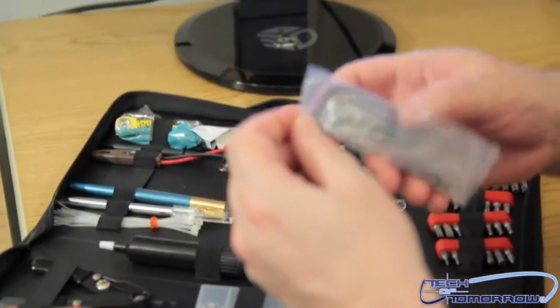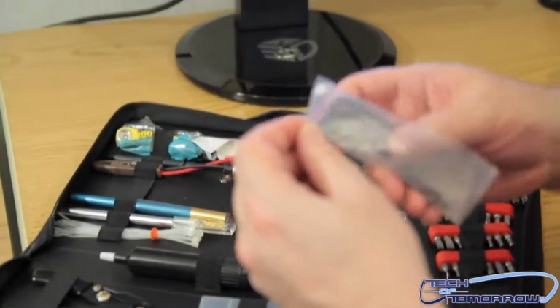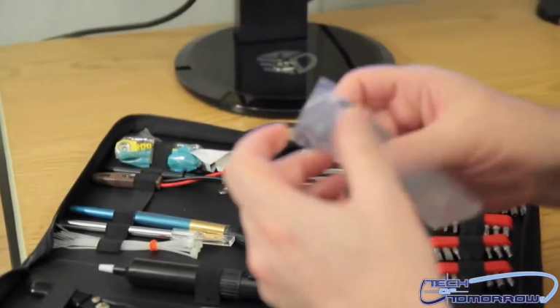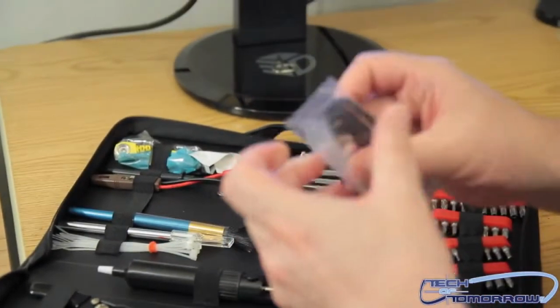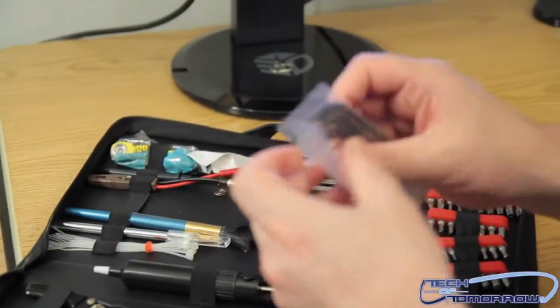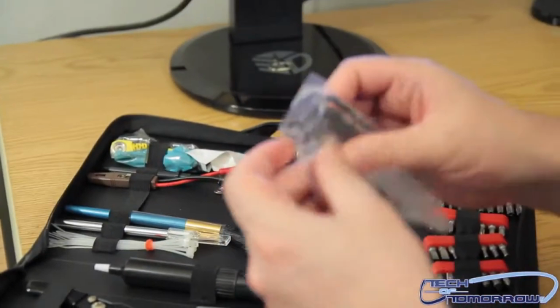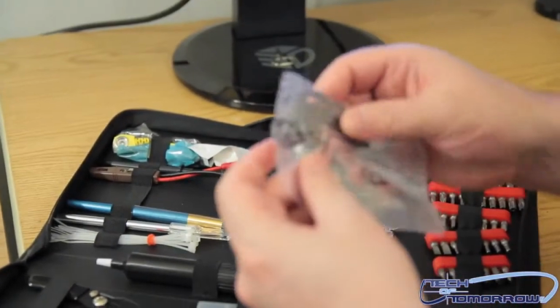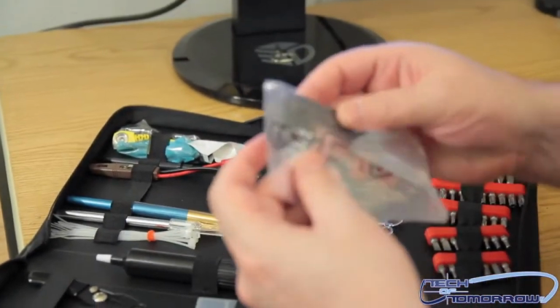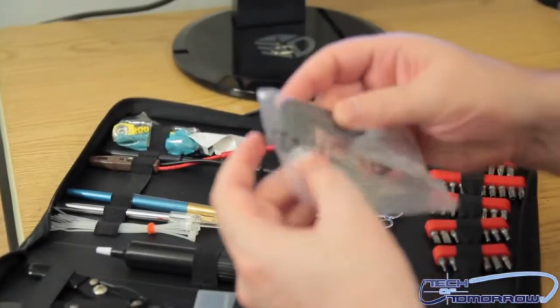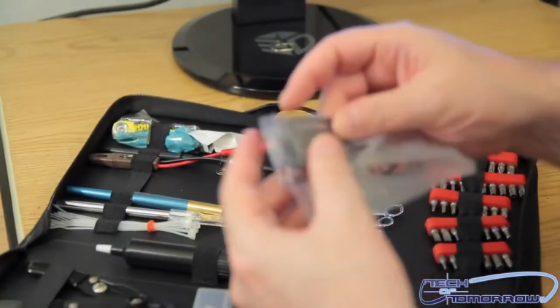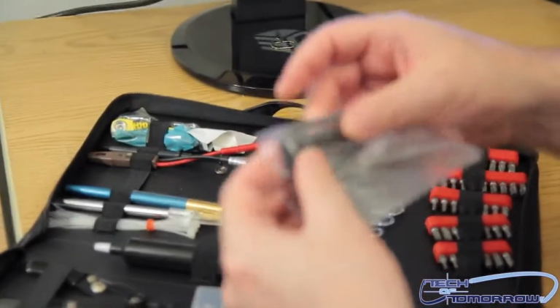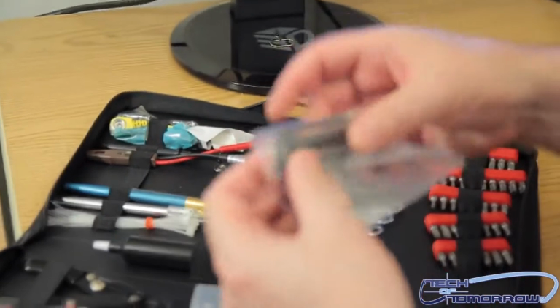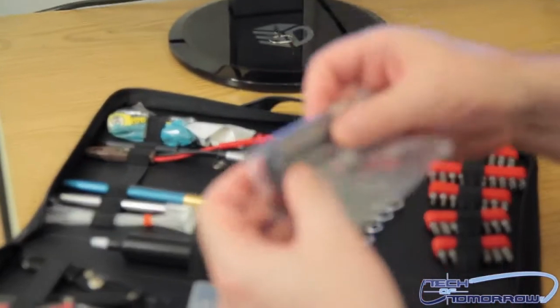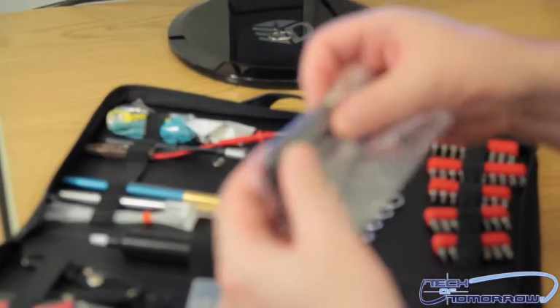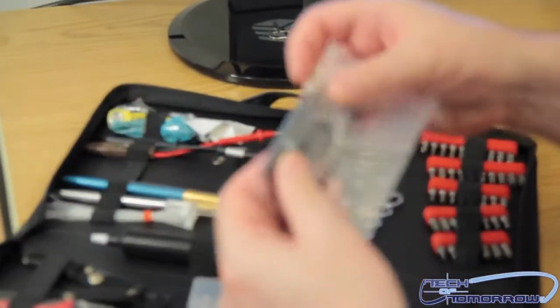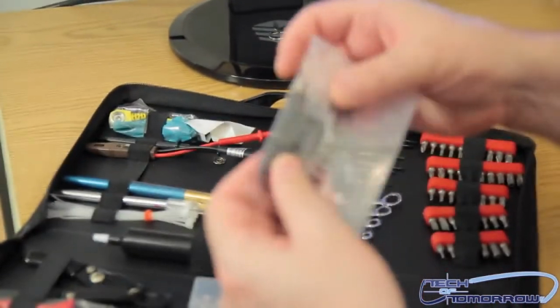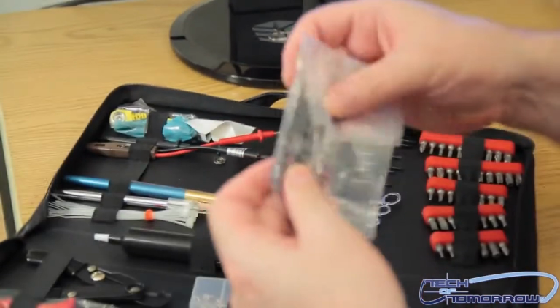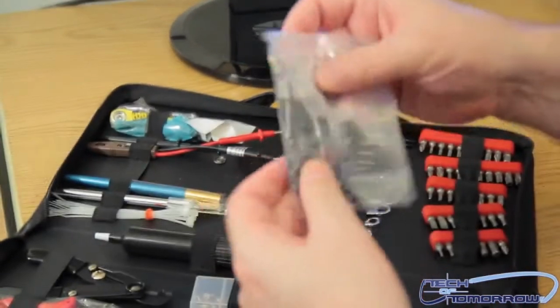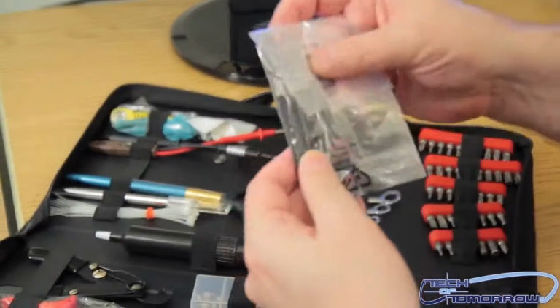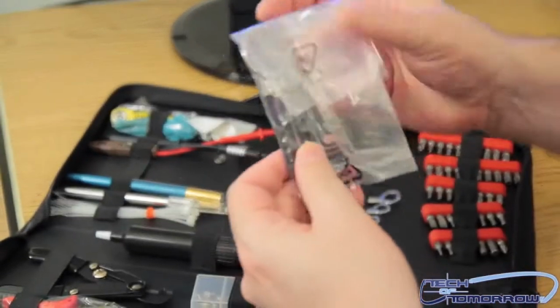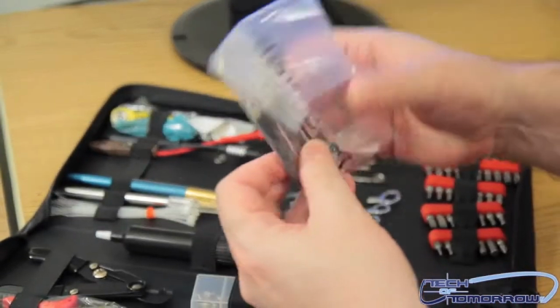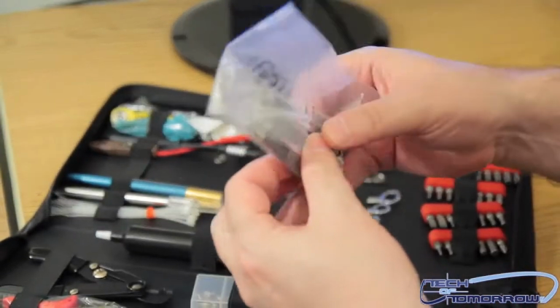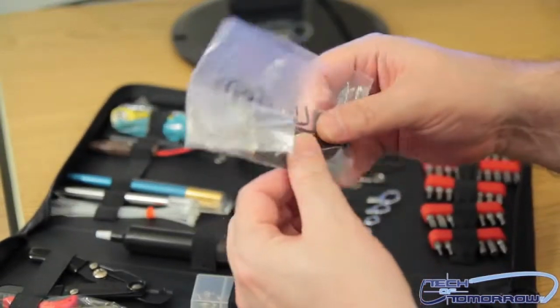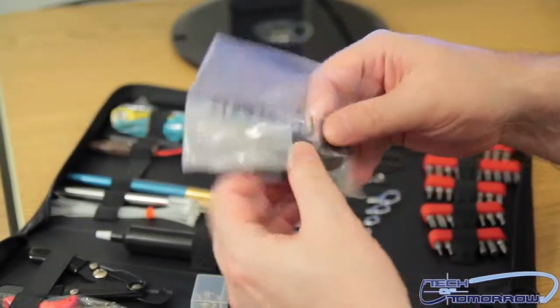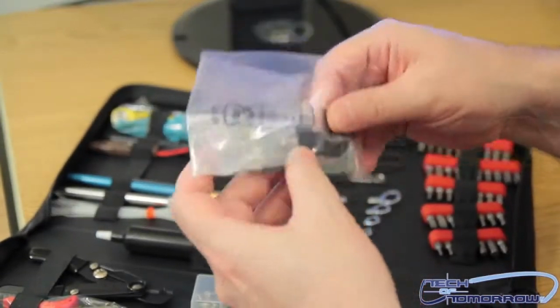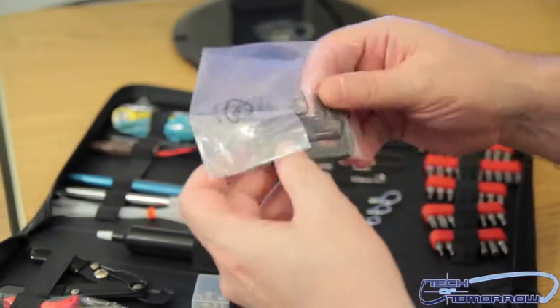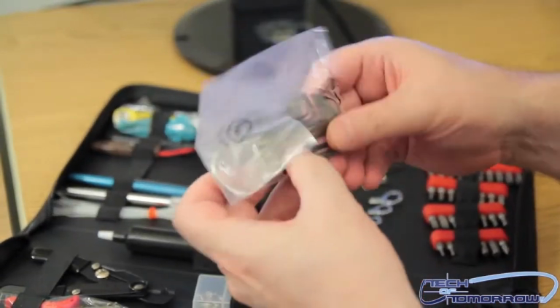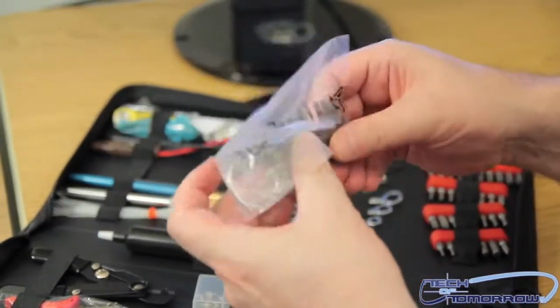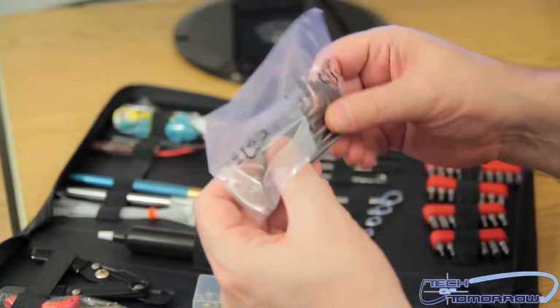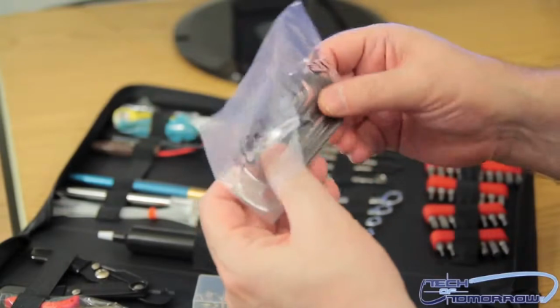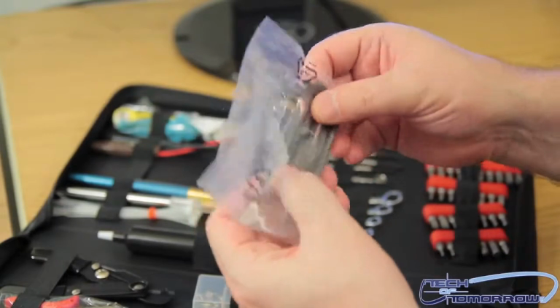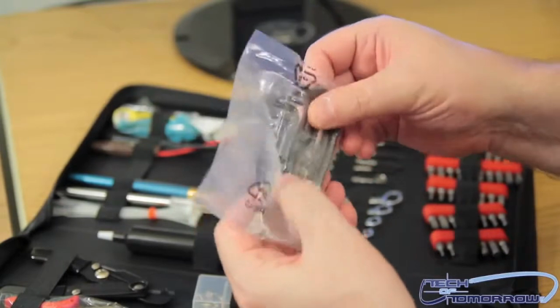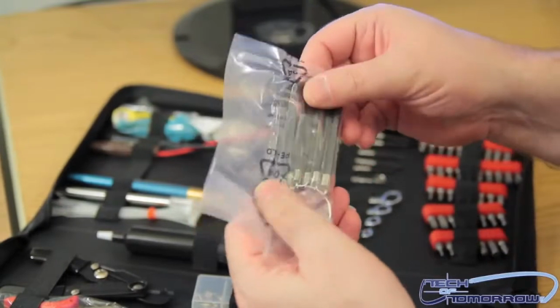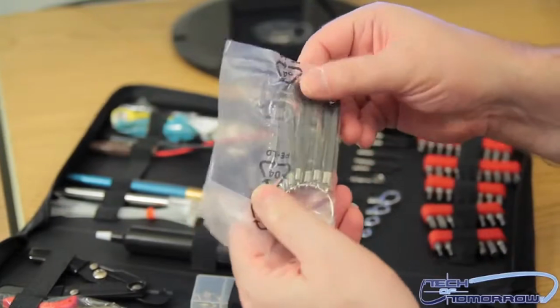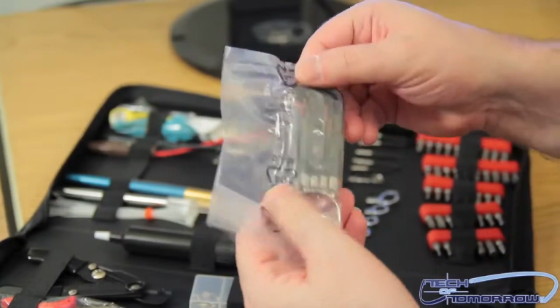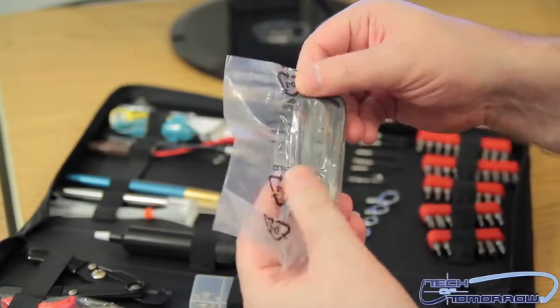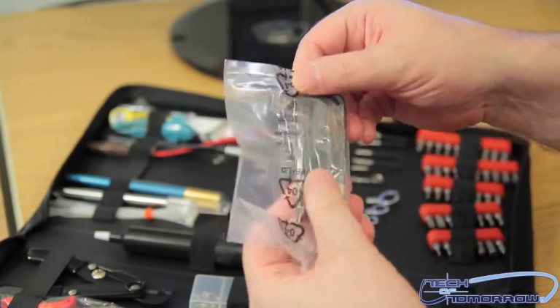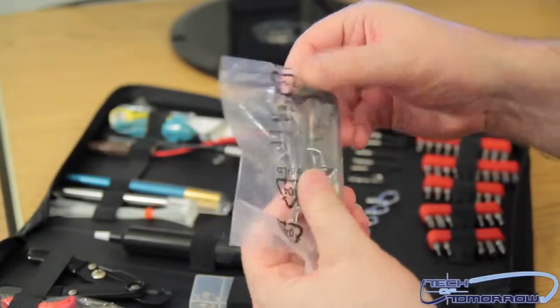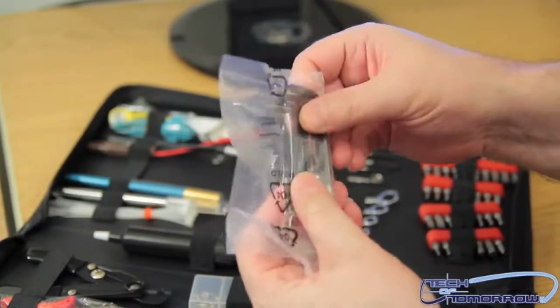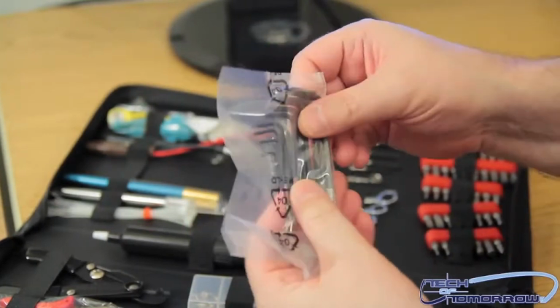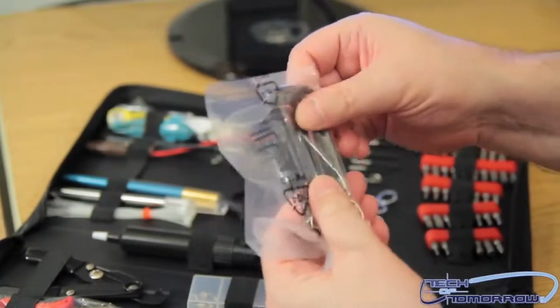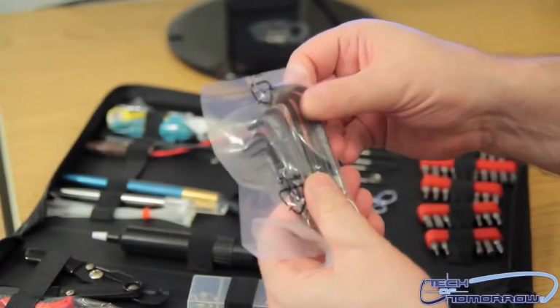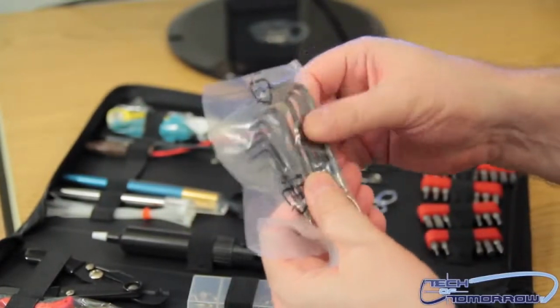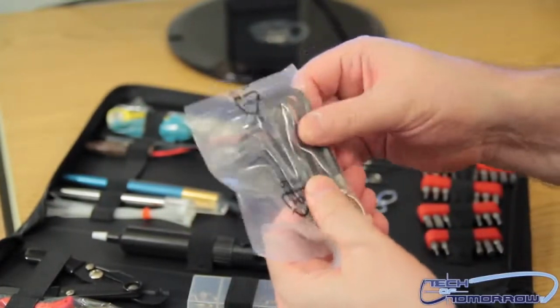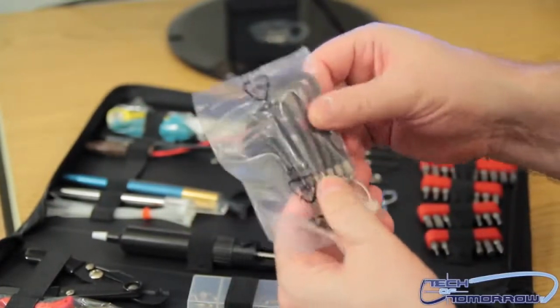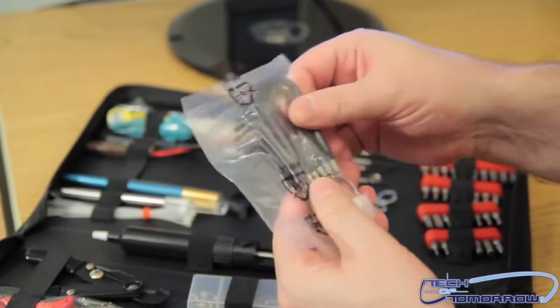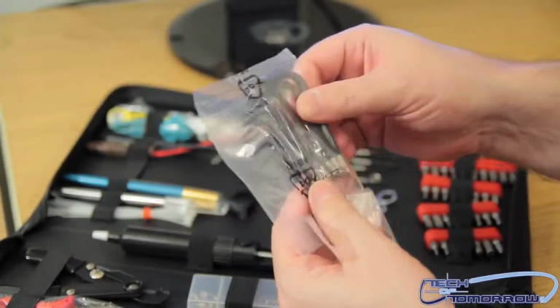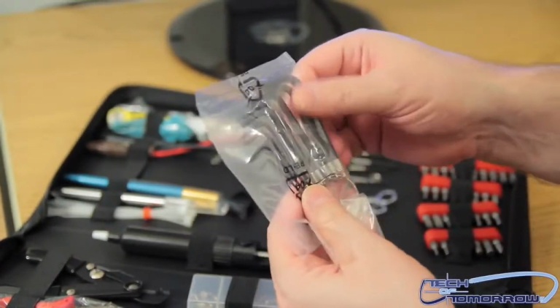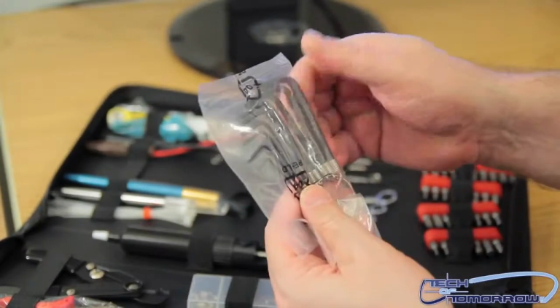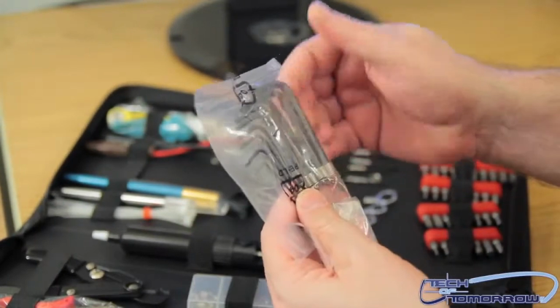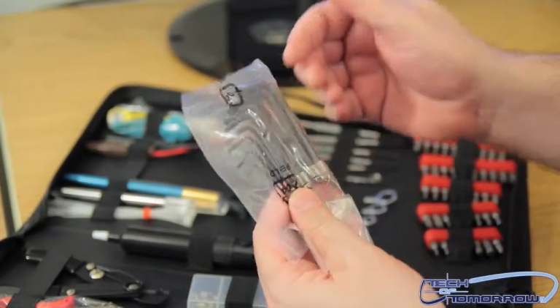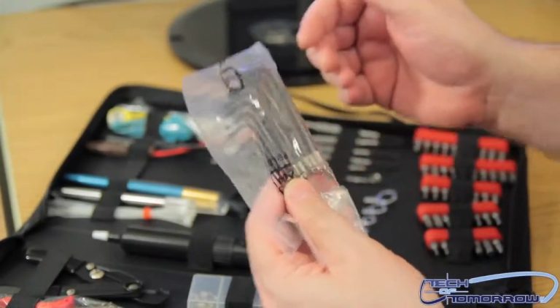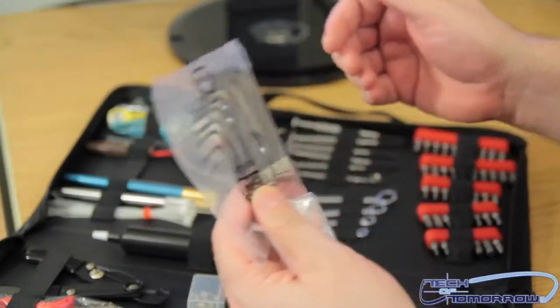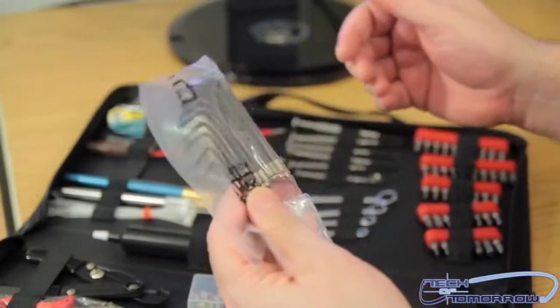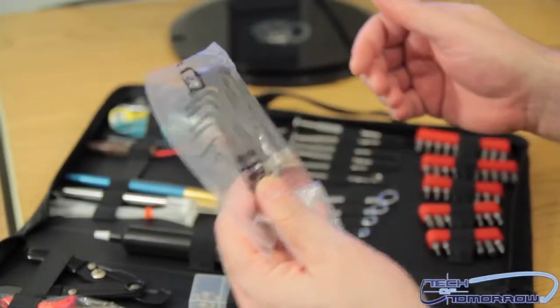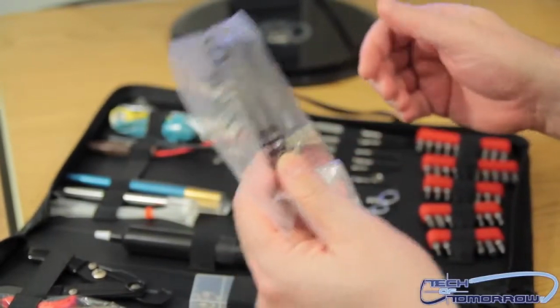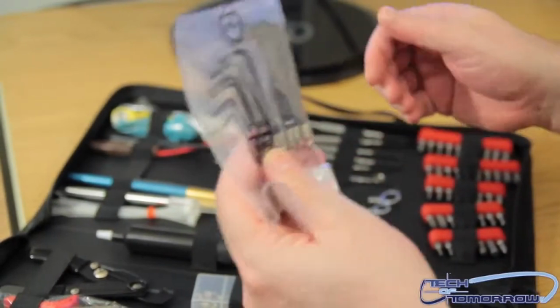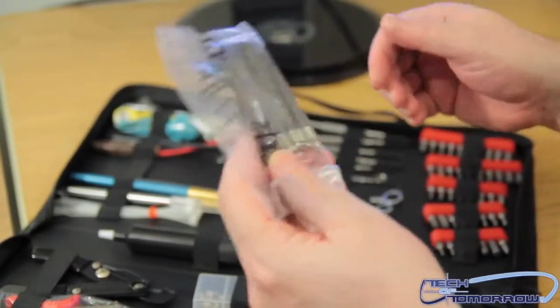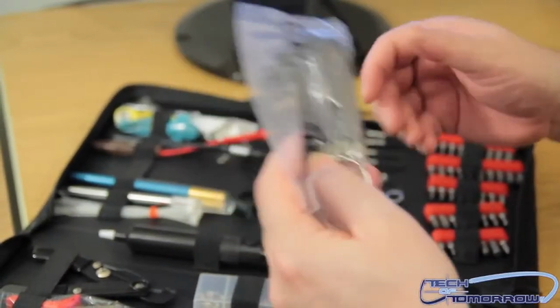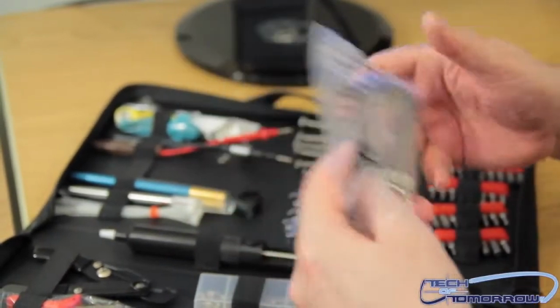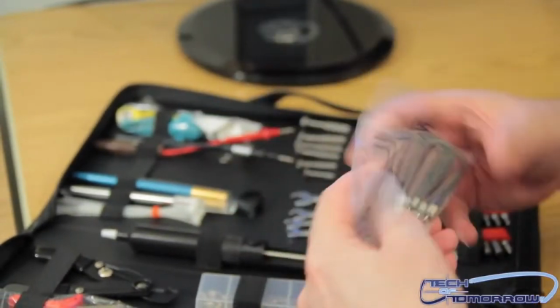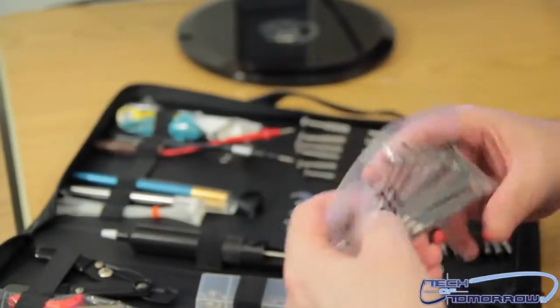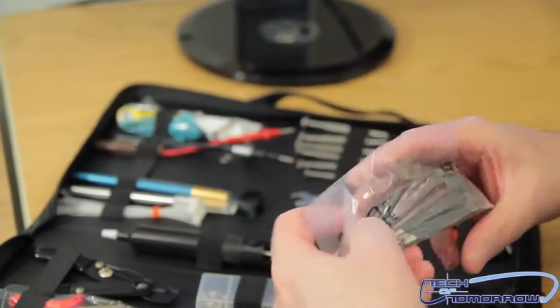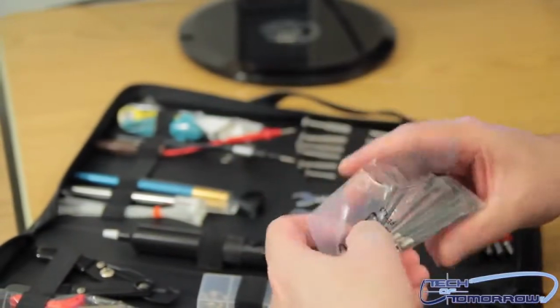A beautiful set. A nice, beautiful set of Allen wrenches. These always come in very handy. I love the Allen wrenches.